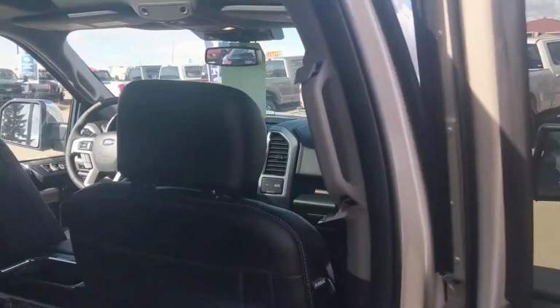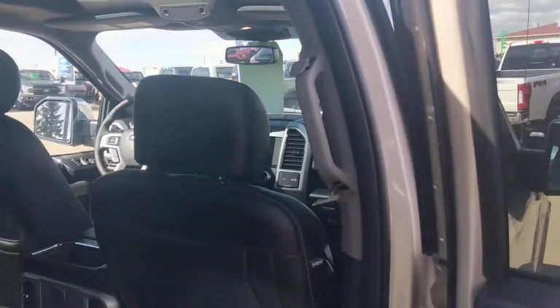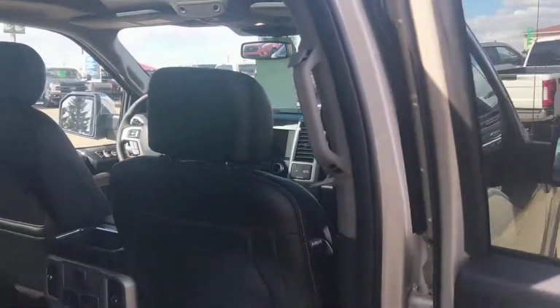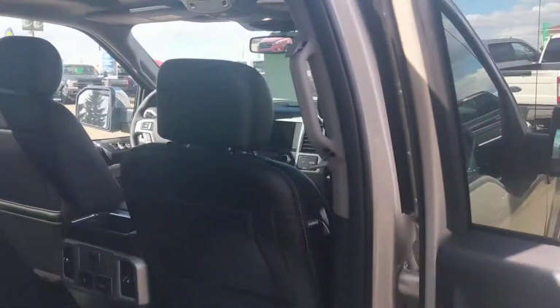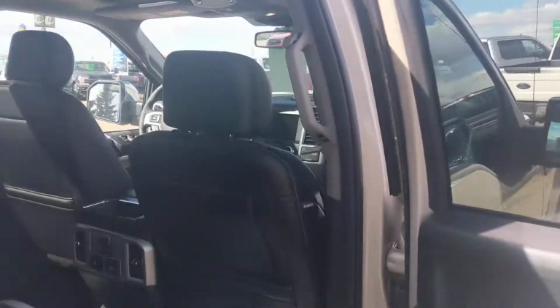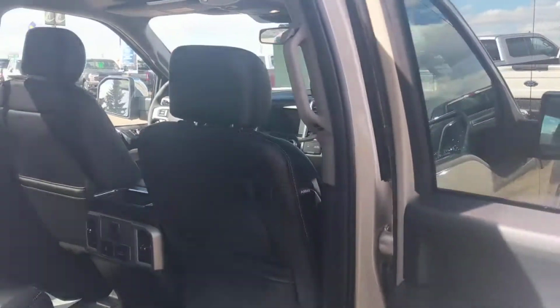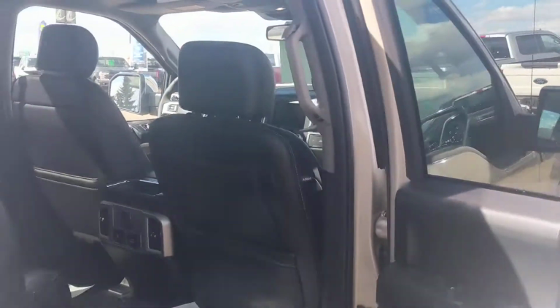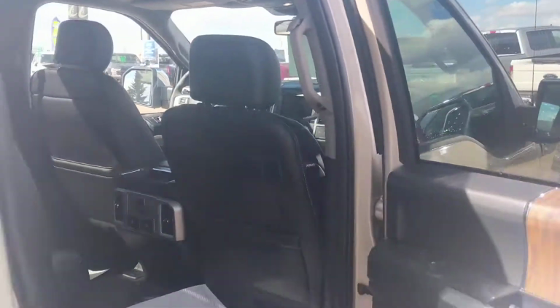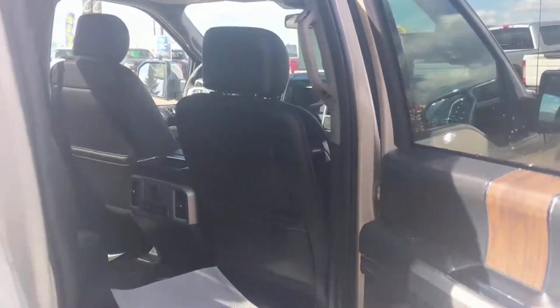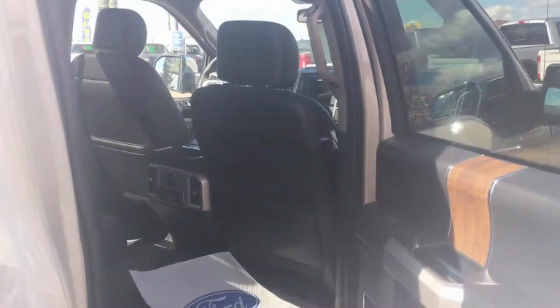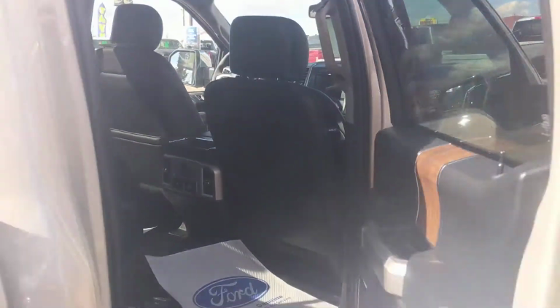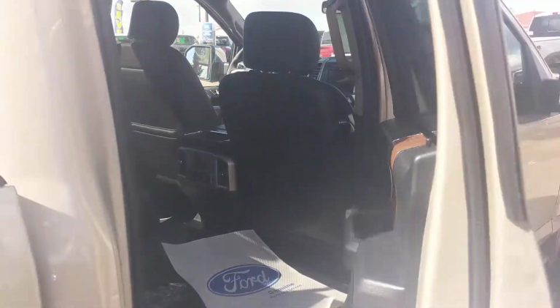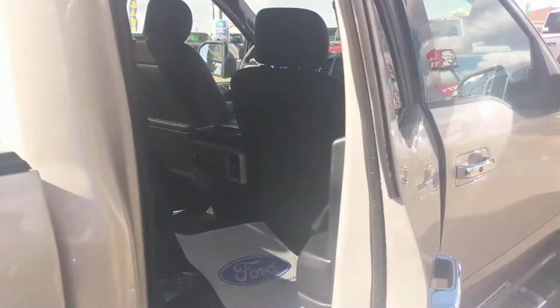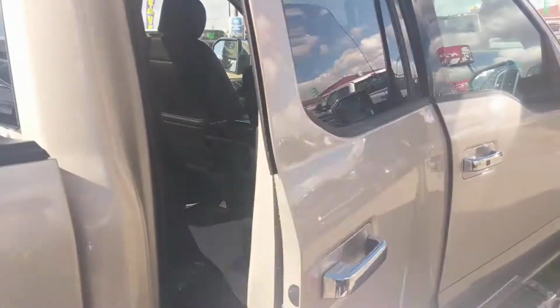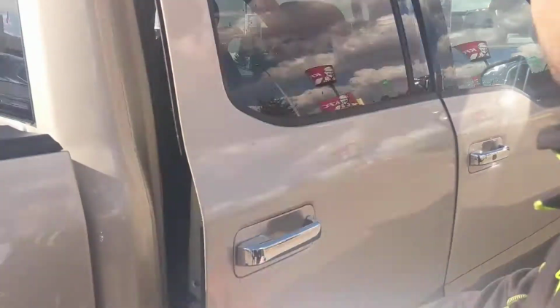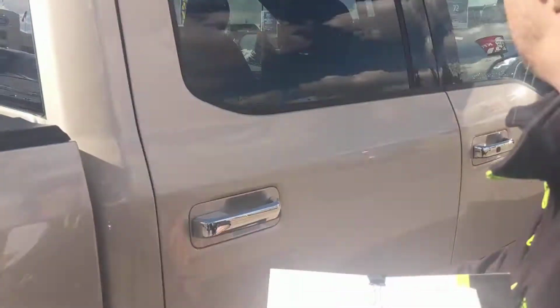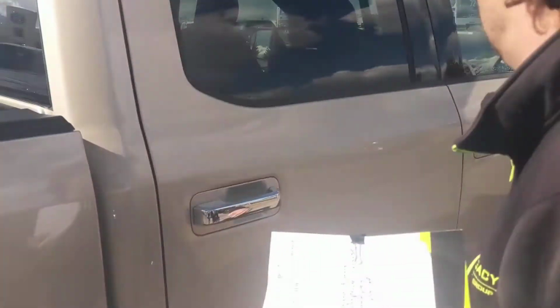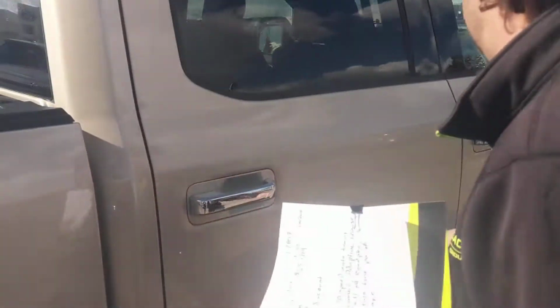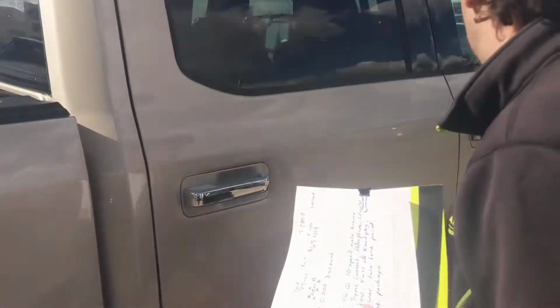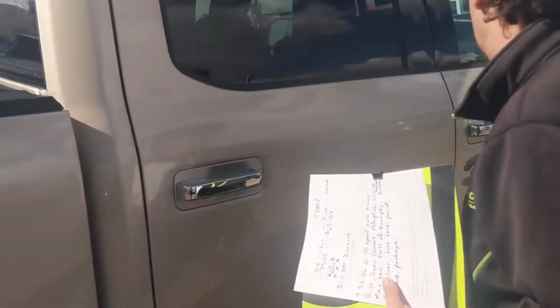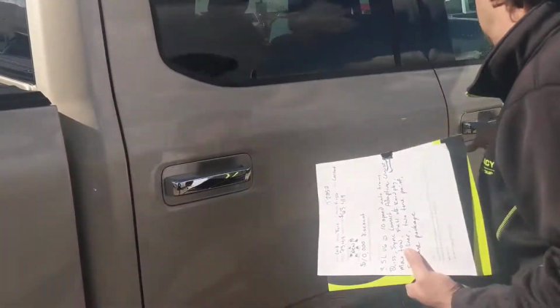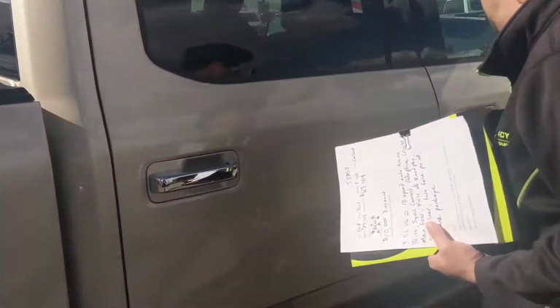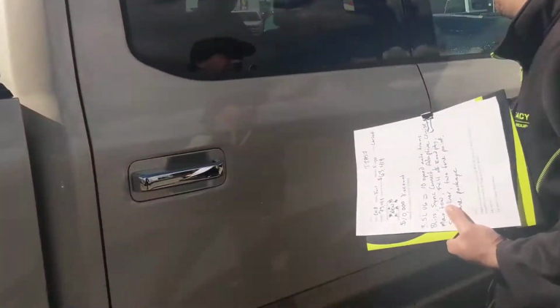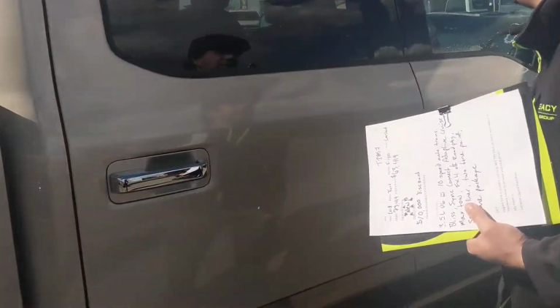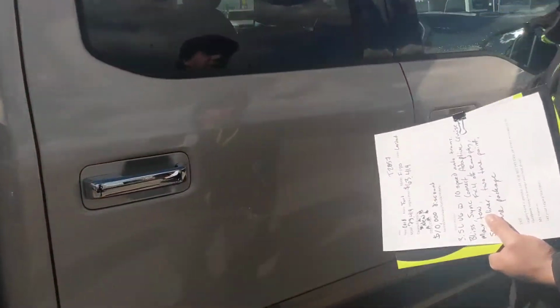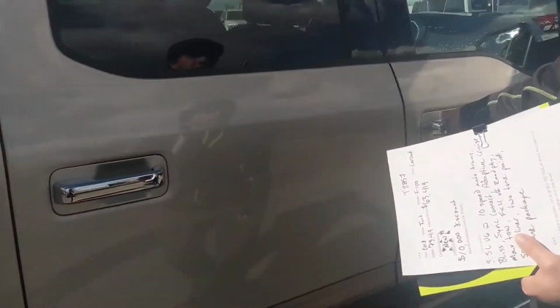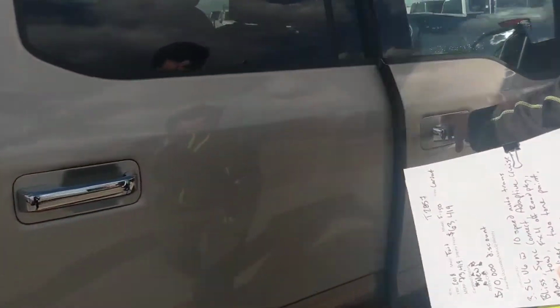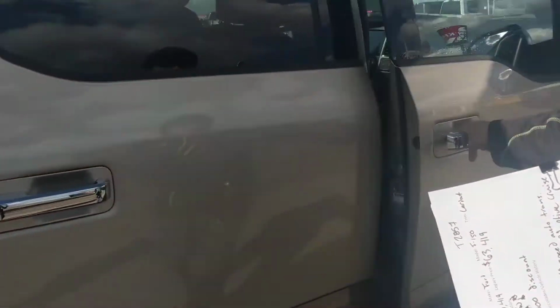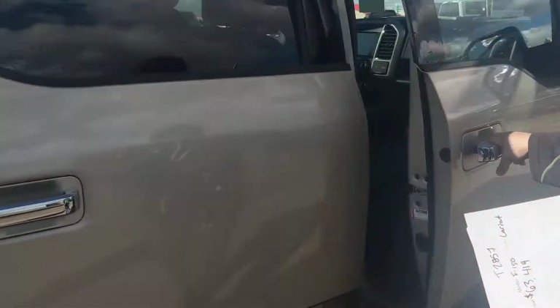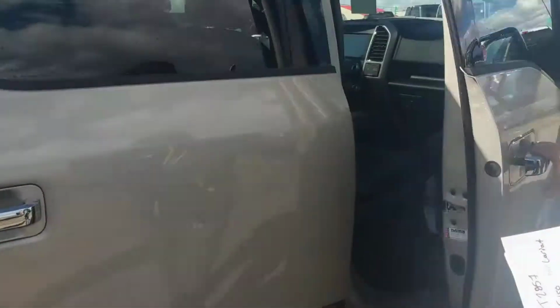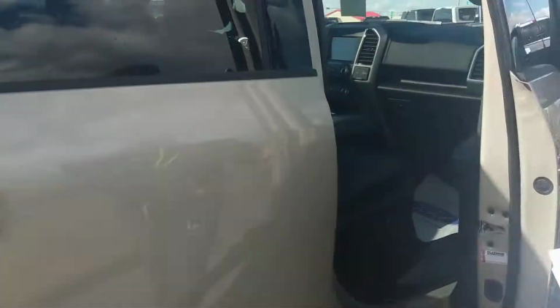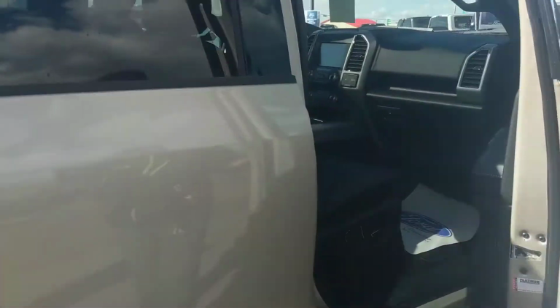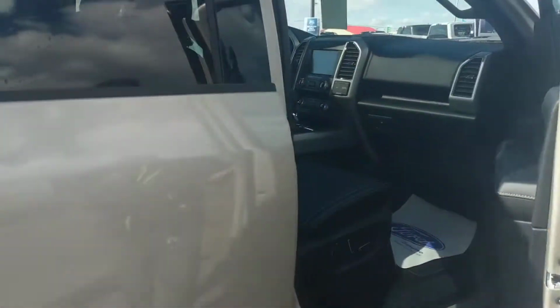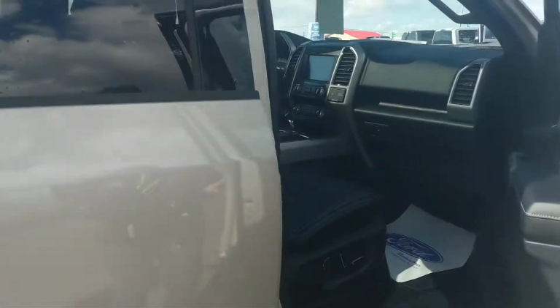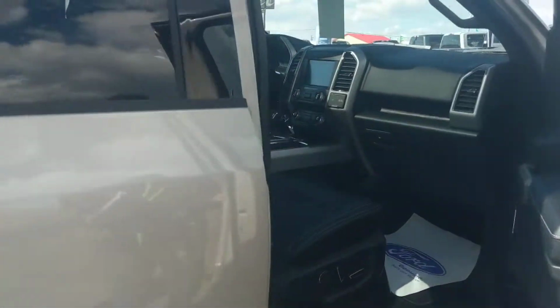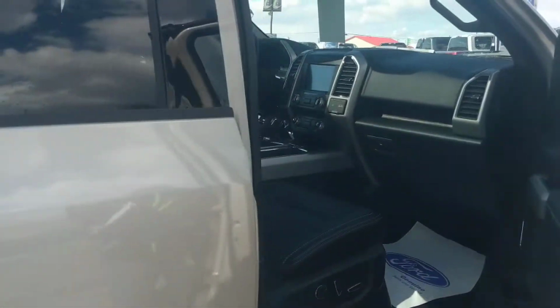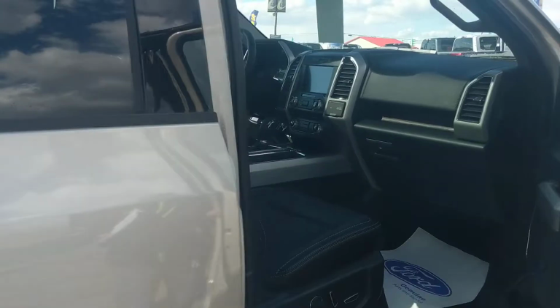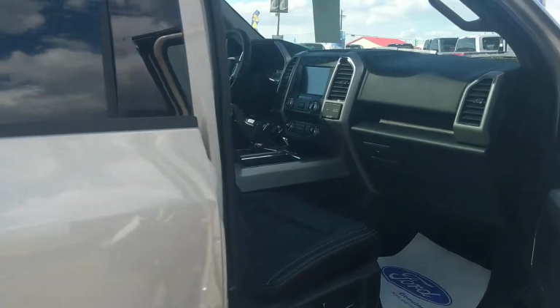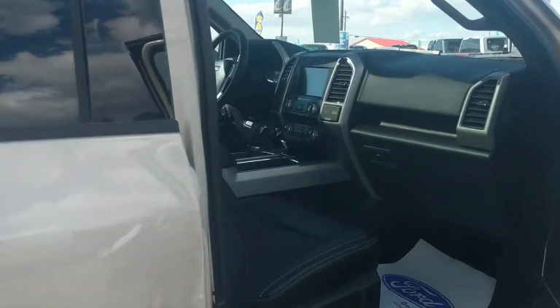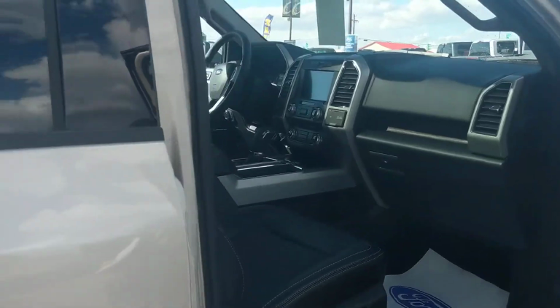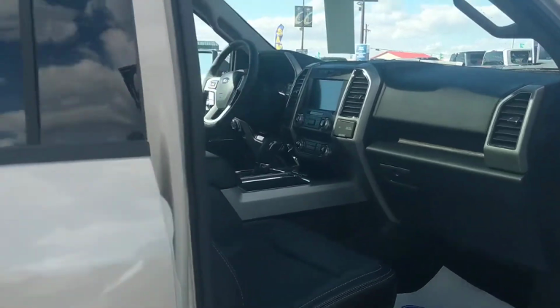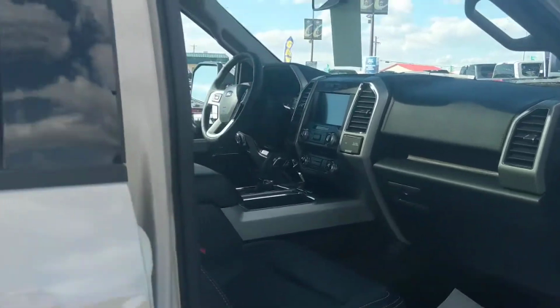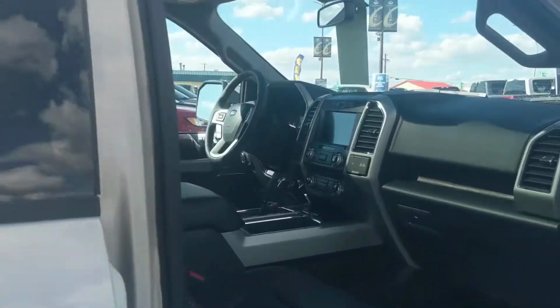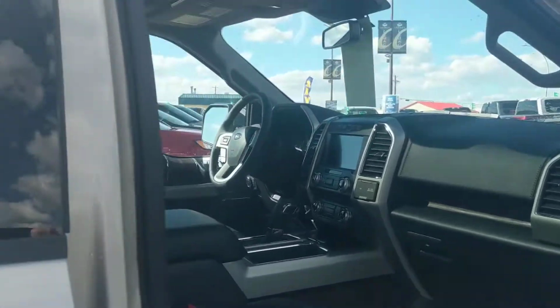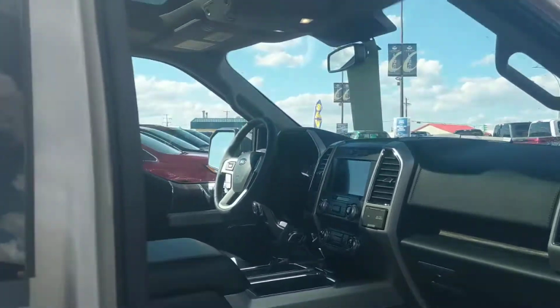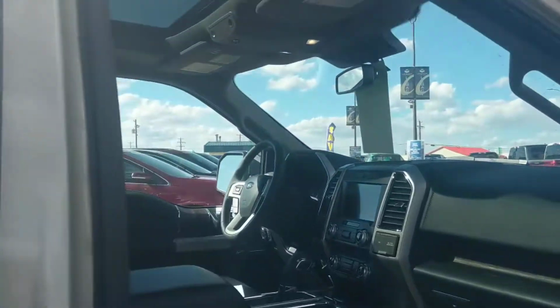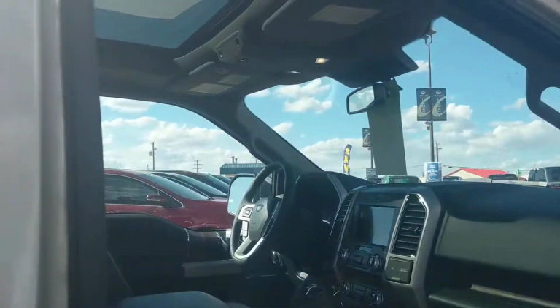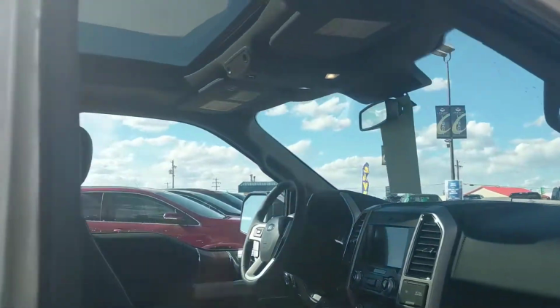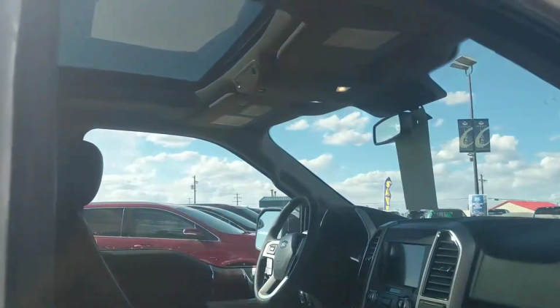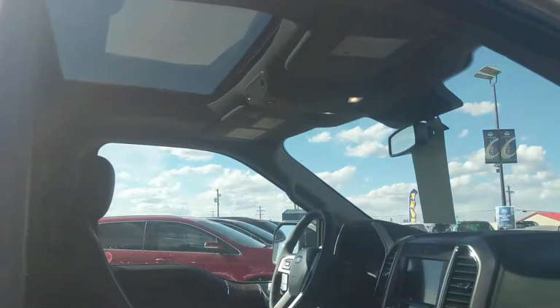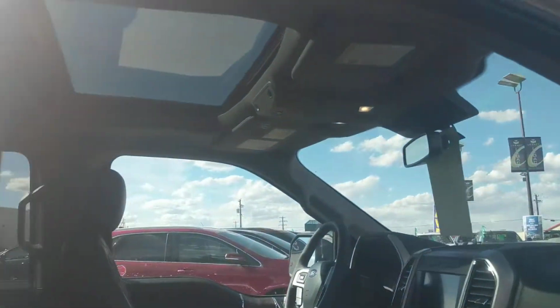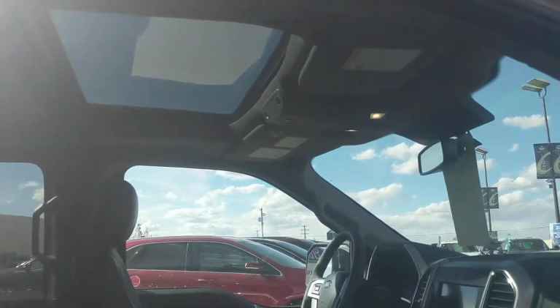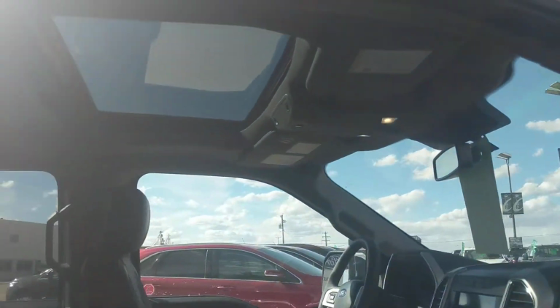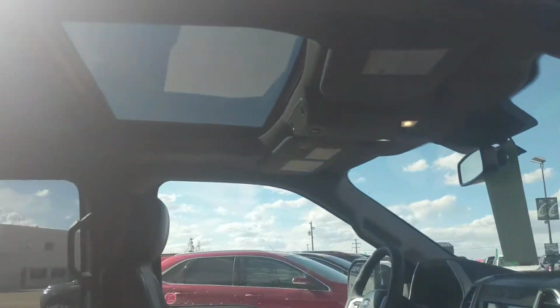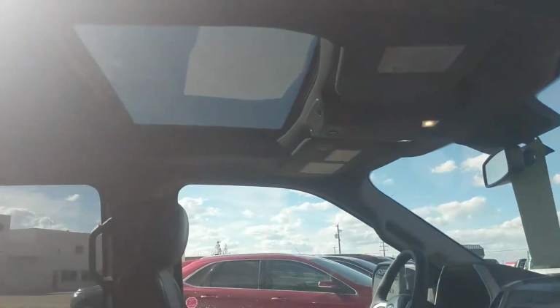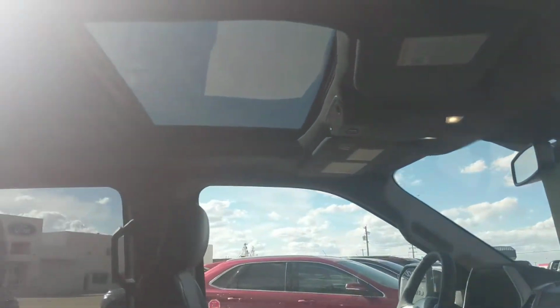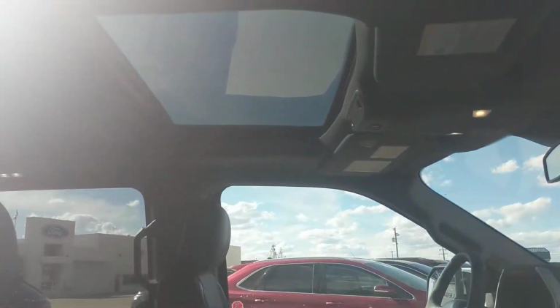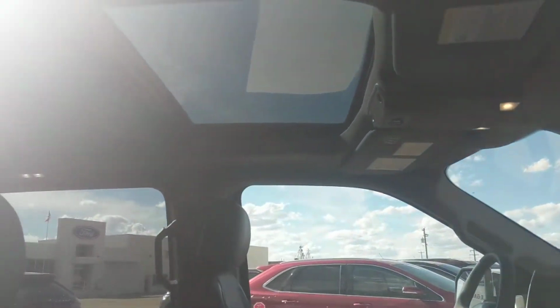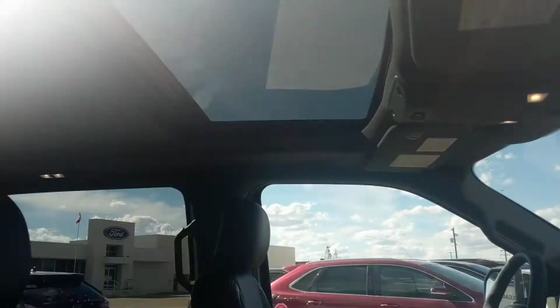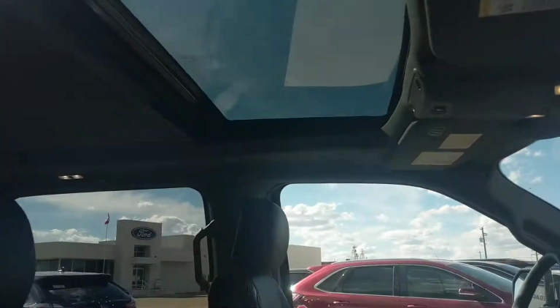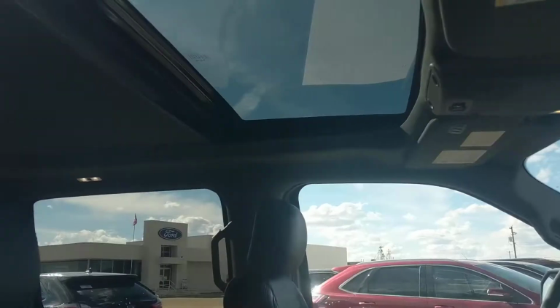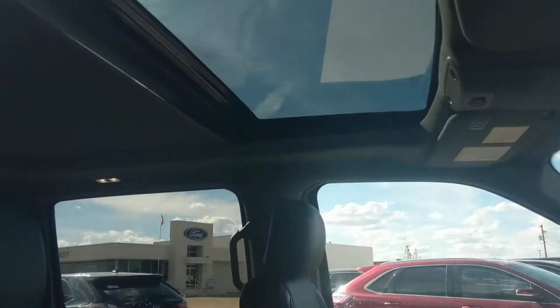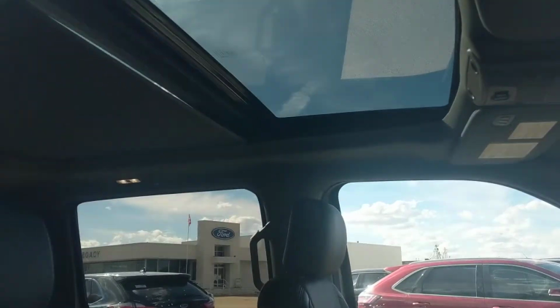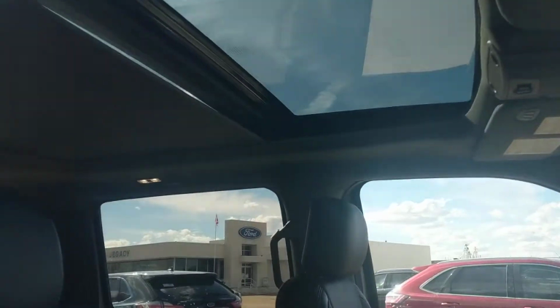This also has the panoramic roof on it, so you've got glass all the way from the front to the back.